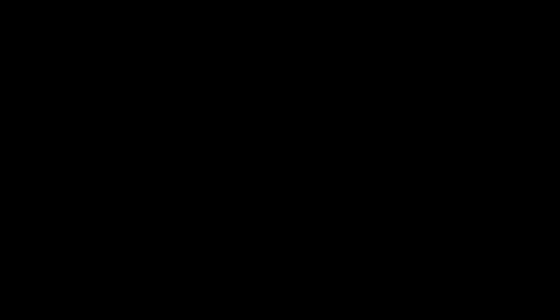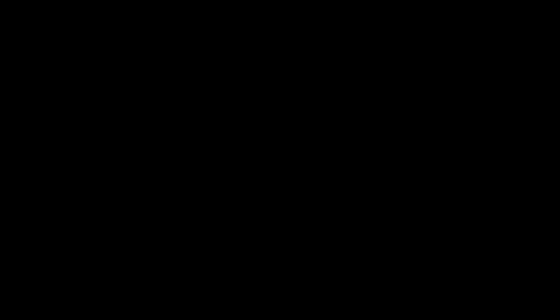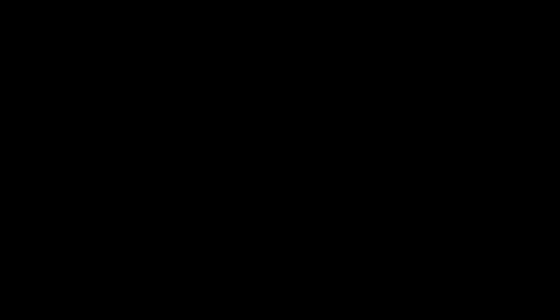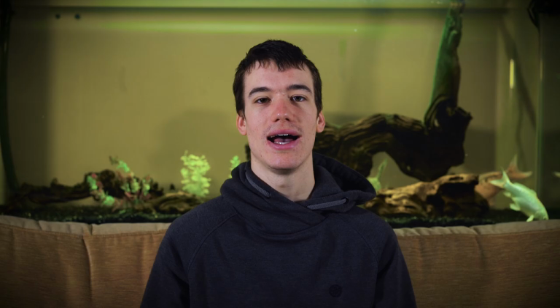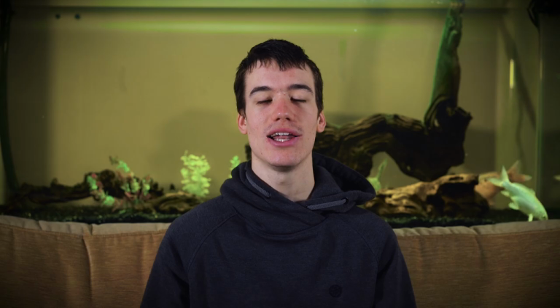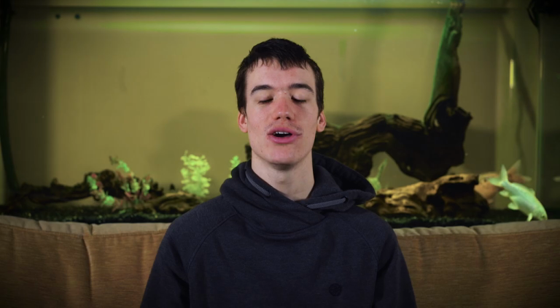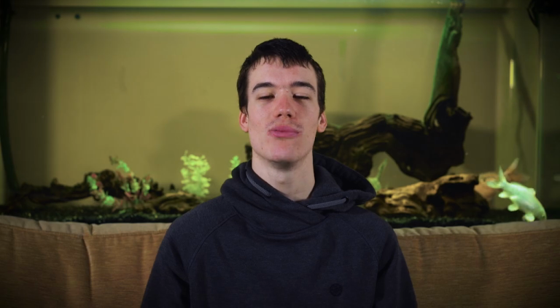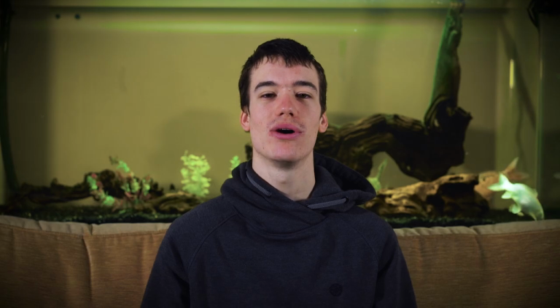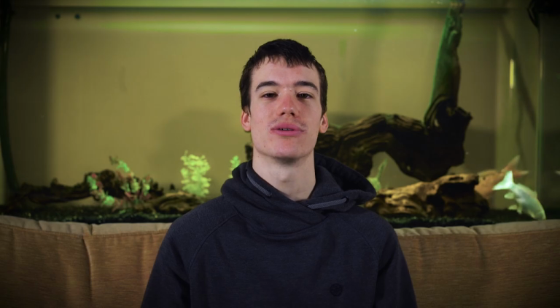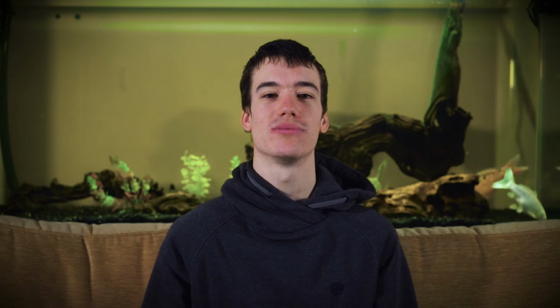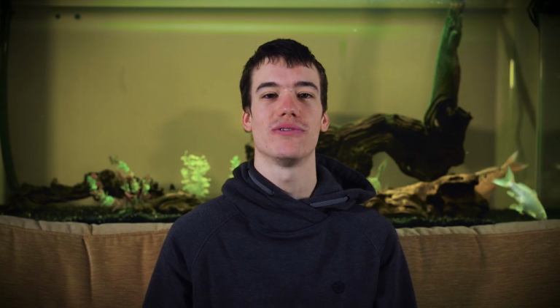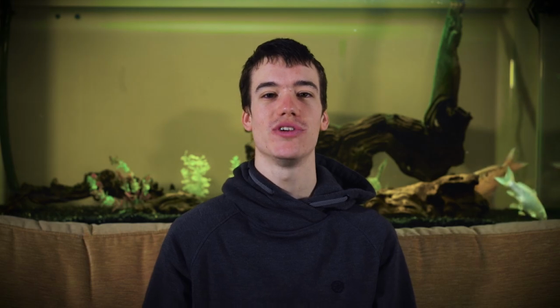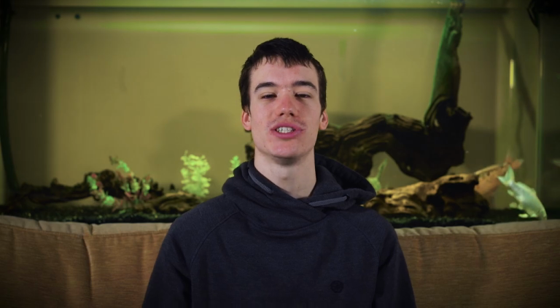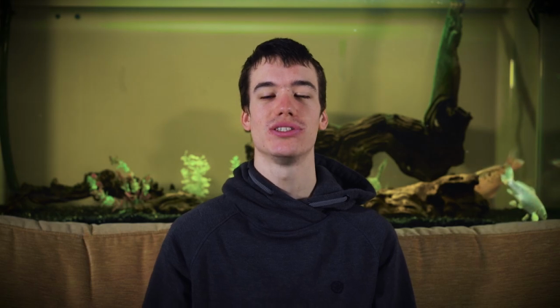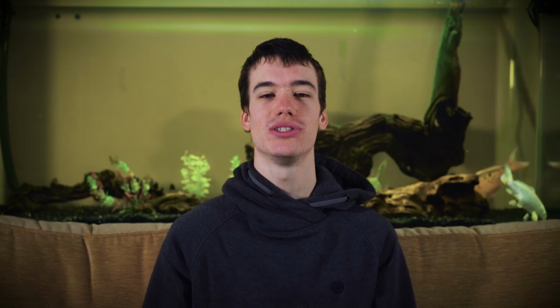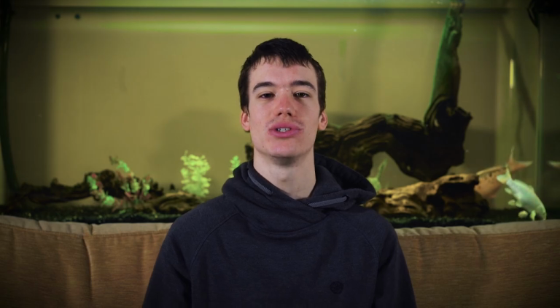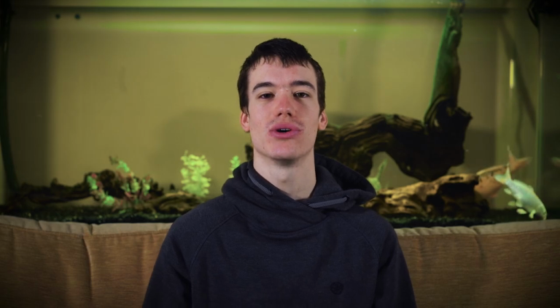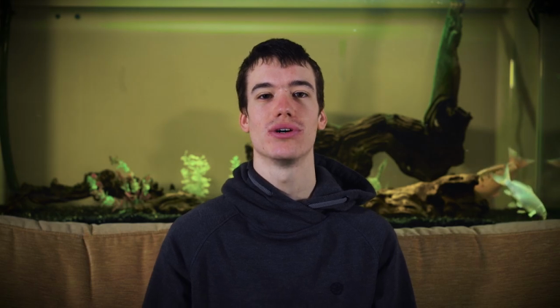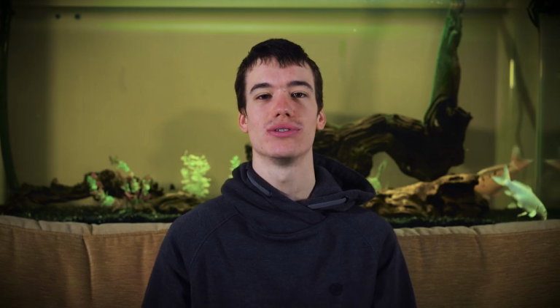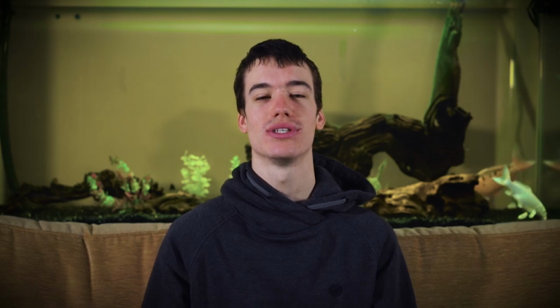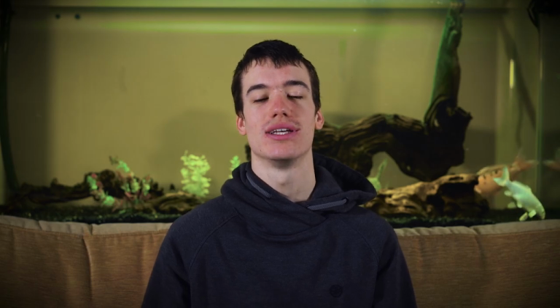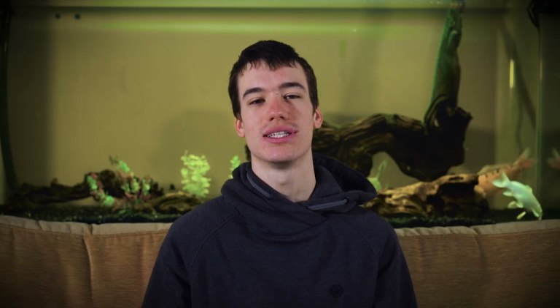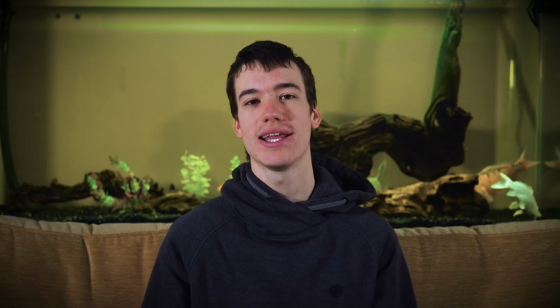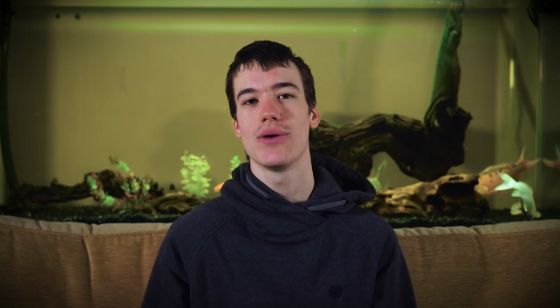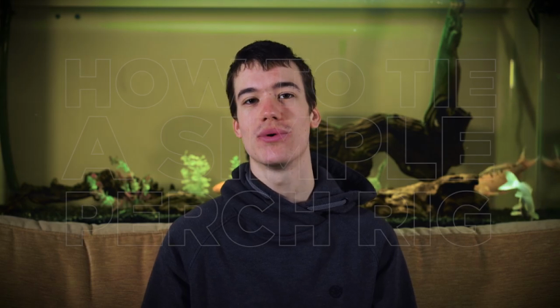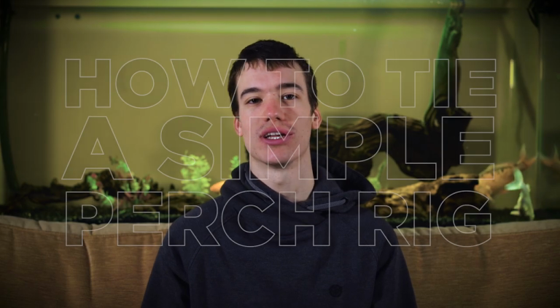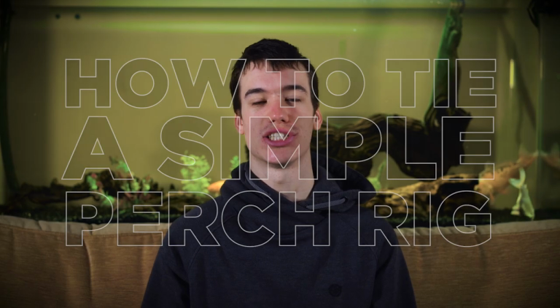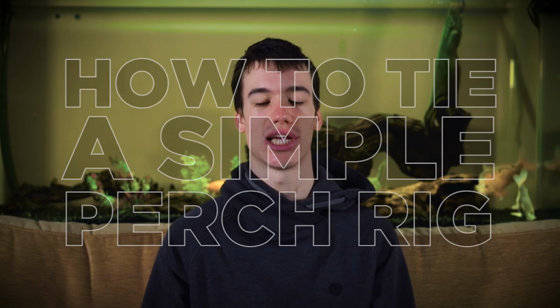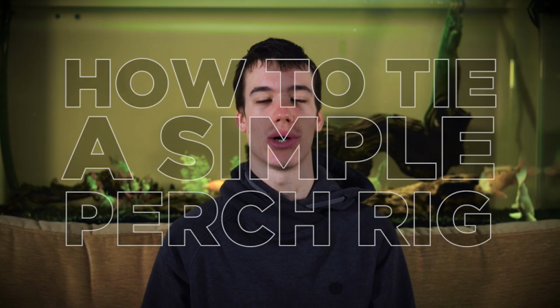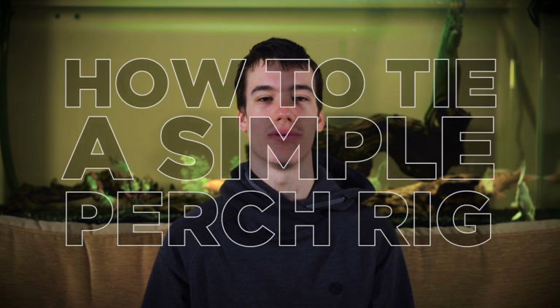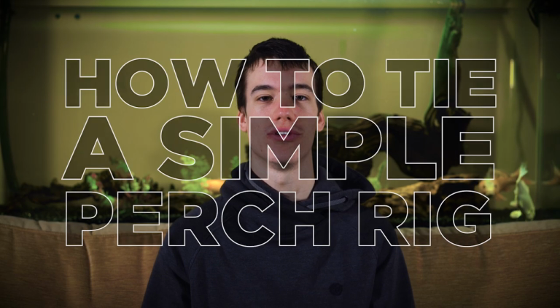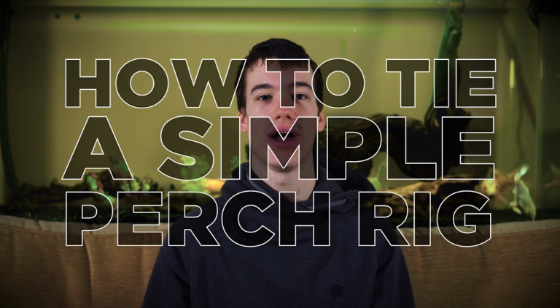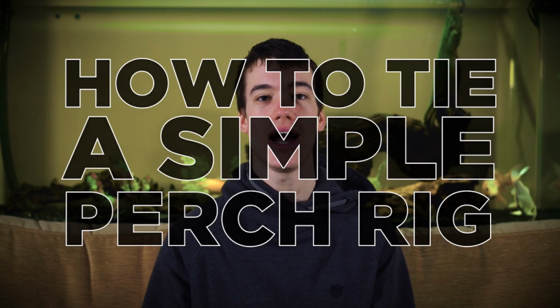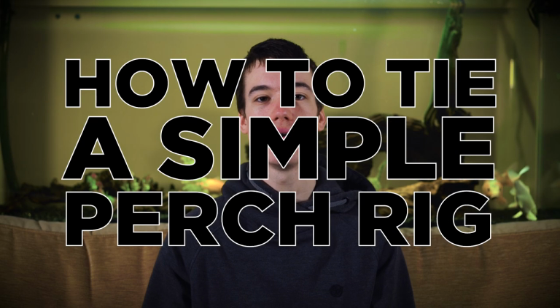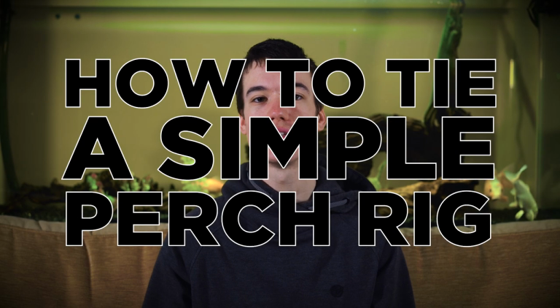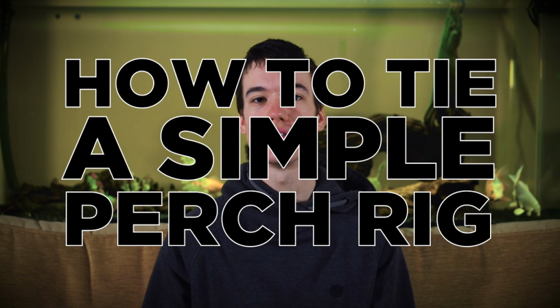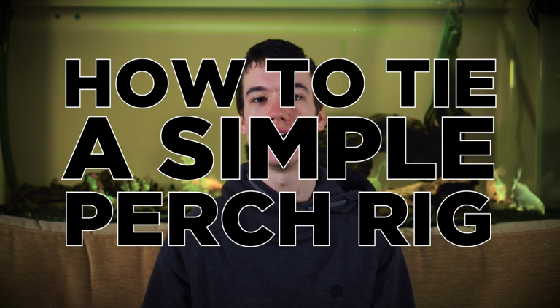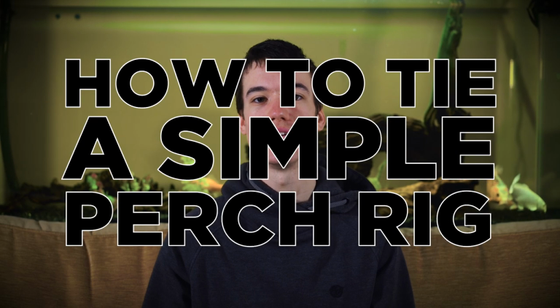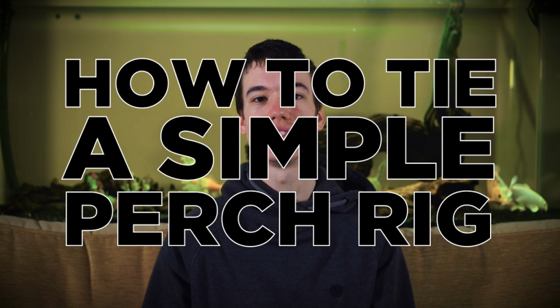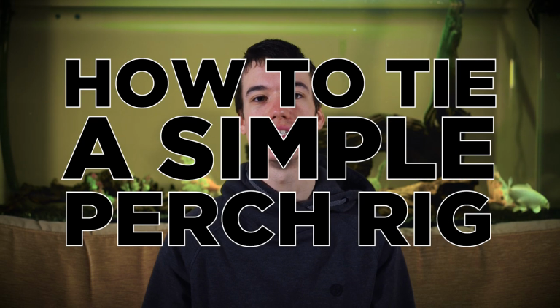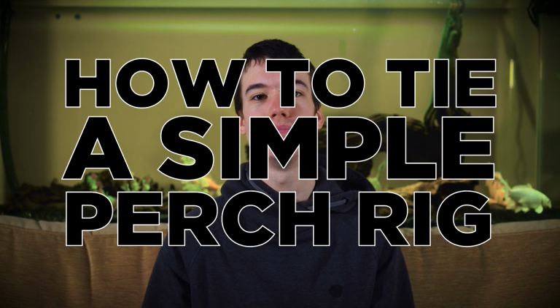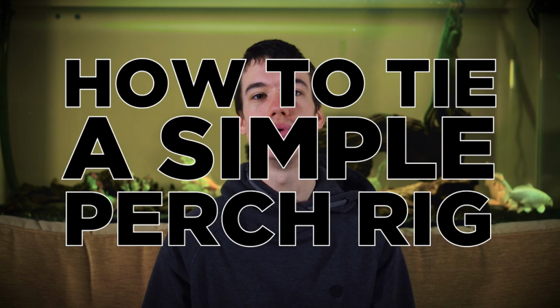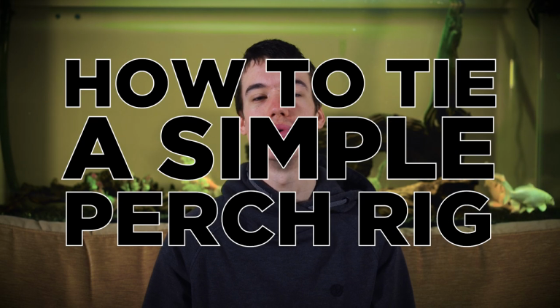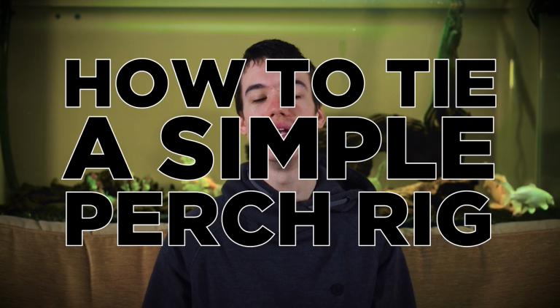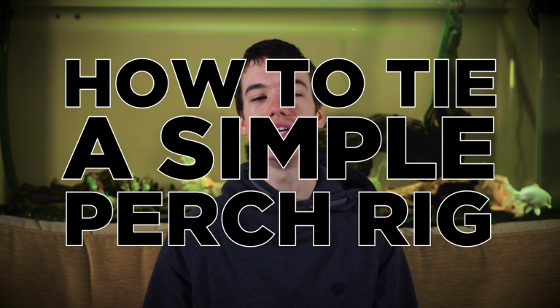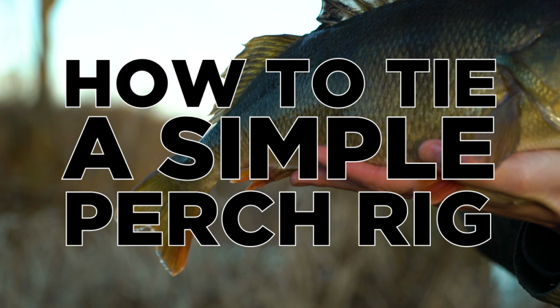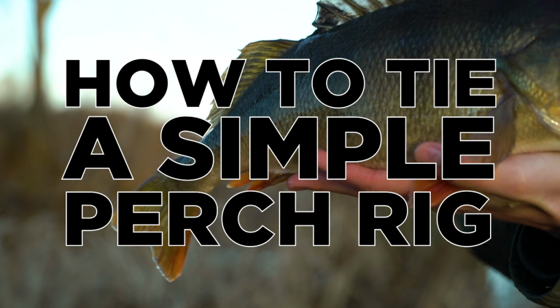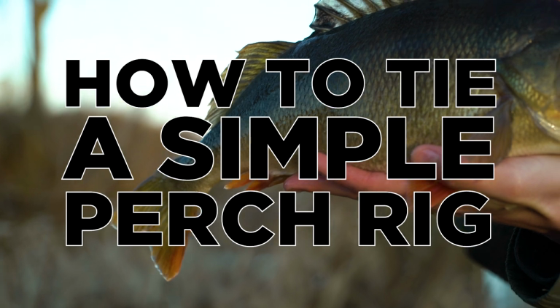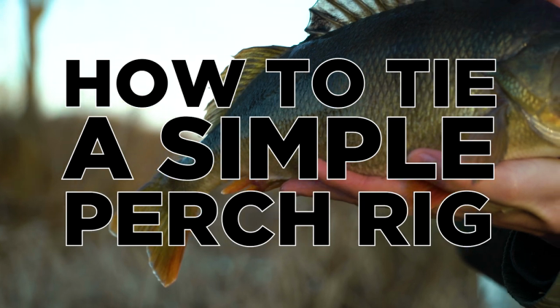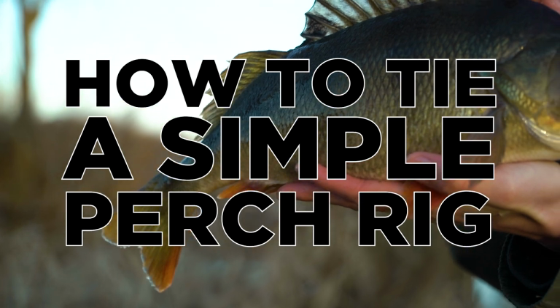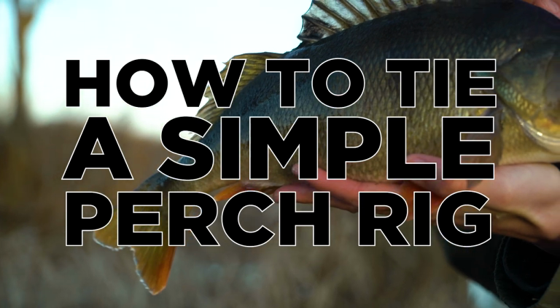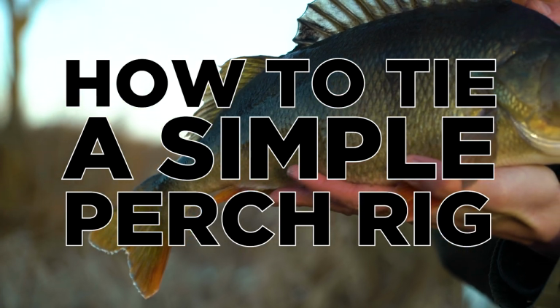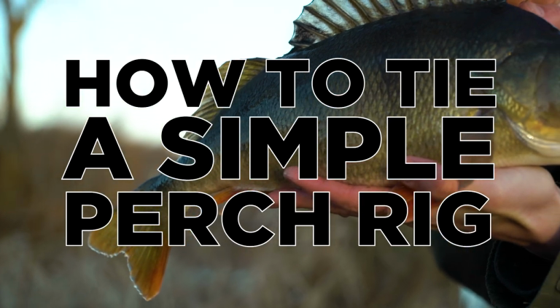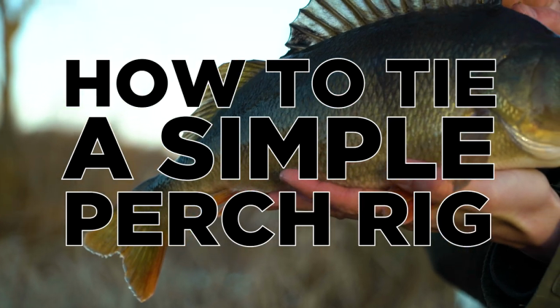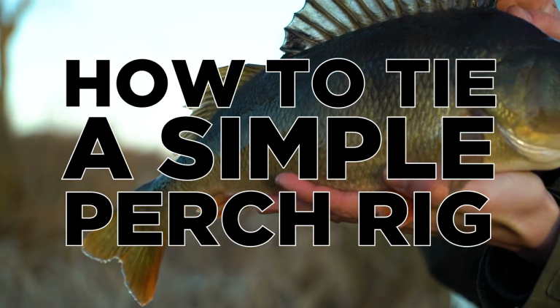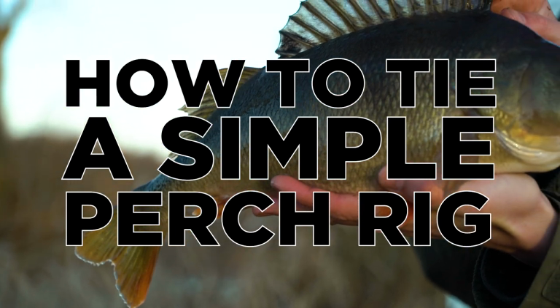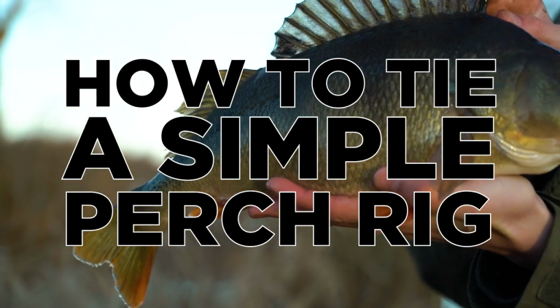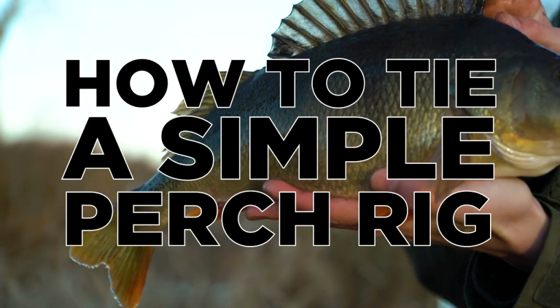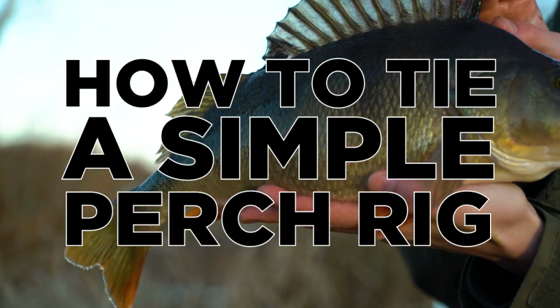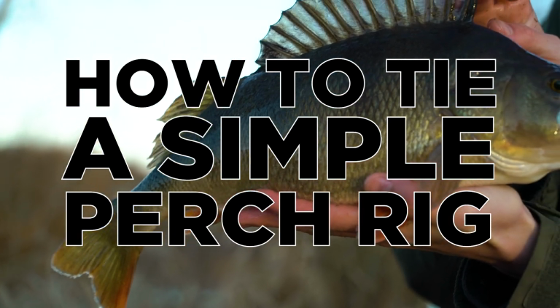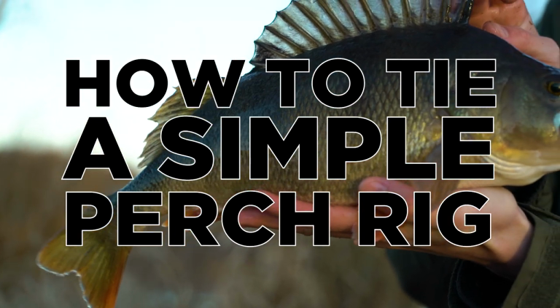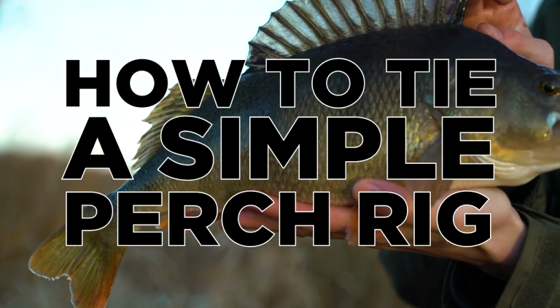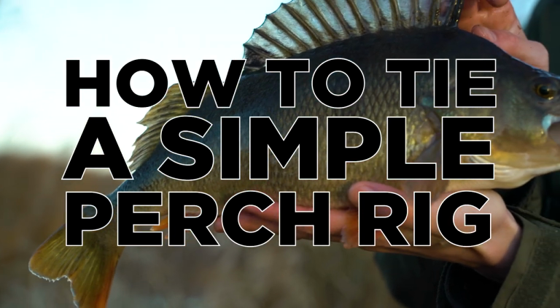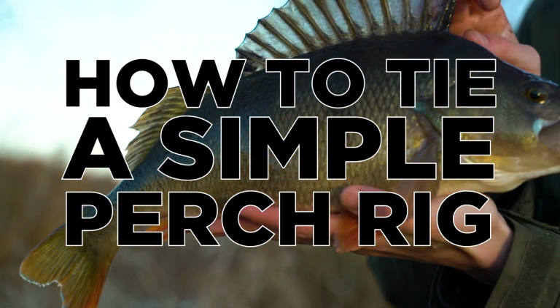Hello and welcome to fishing tutorials. Today we are going to share with you how to tie a simple ledger or feeder fishing rig for perch.